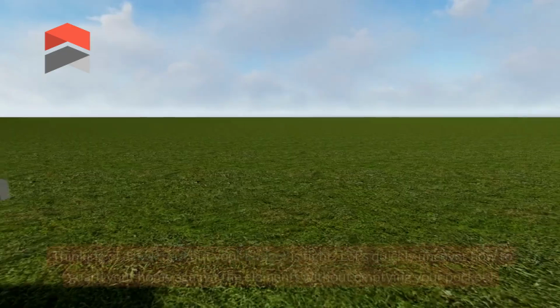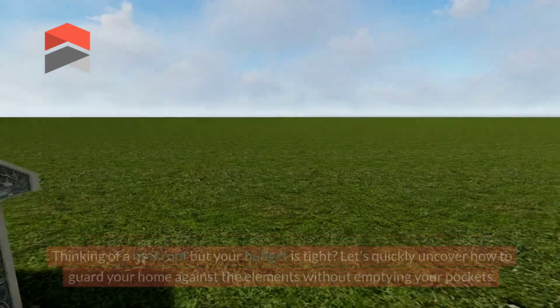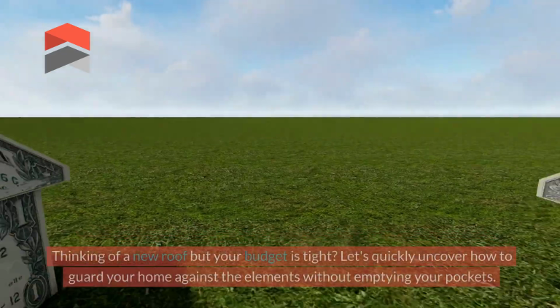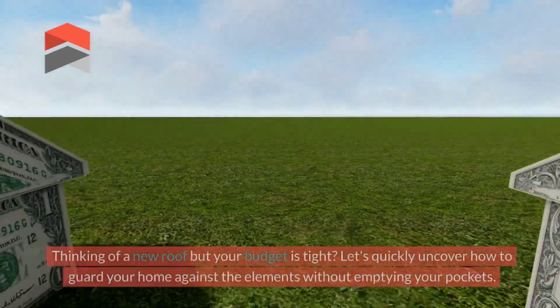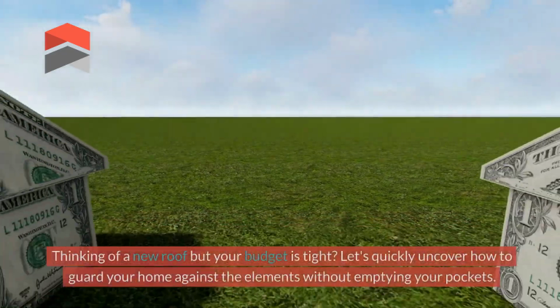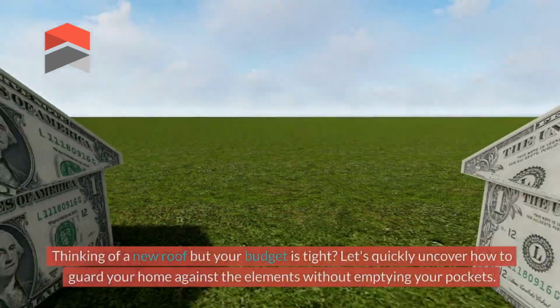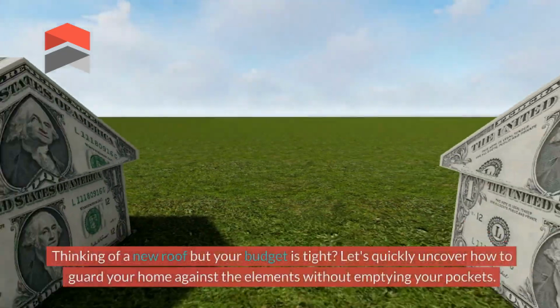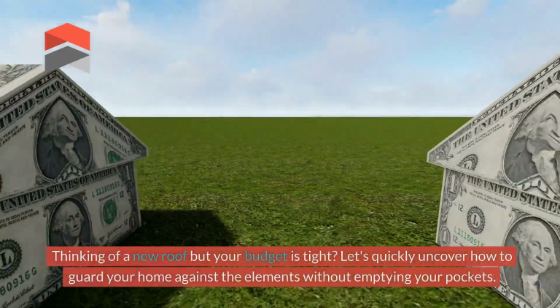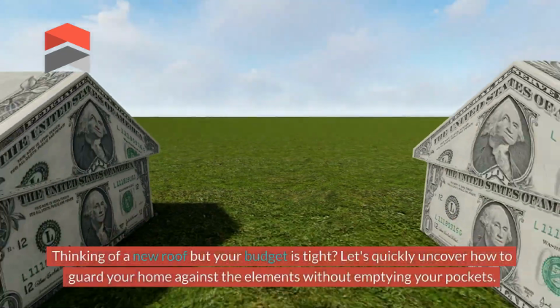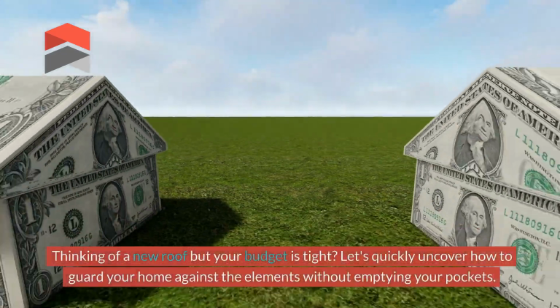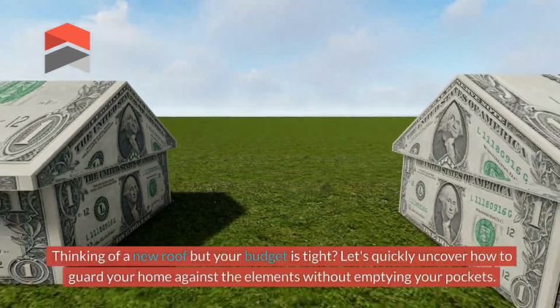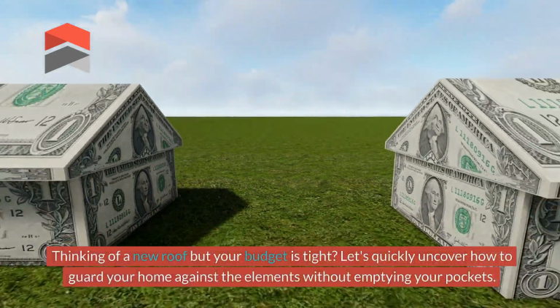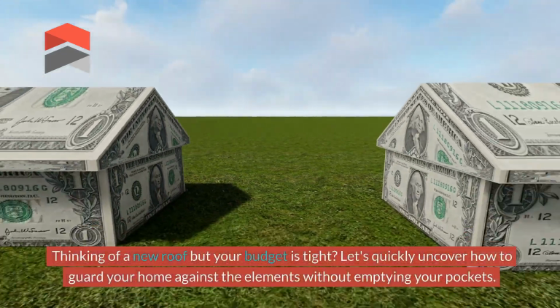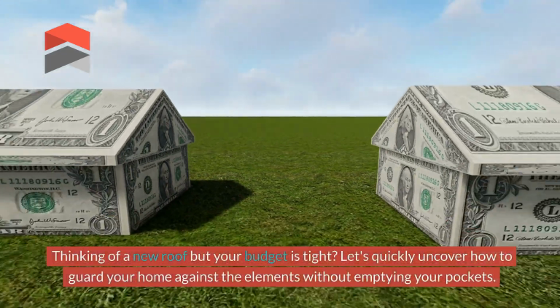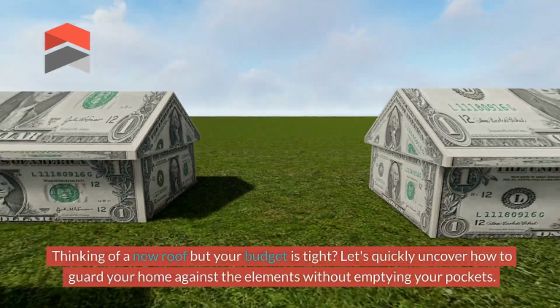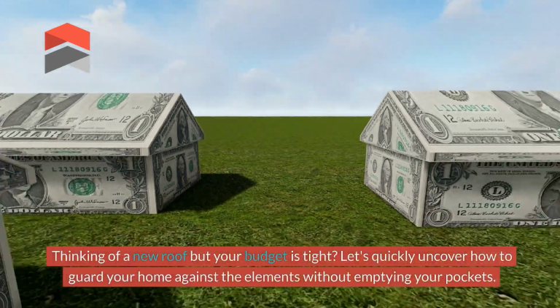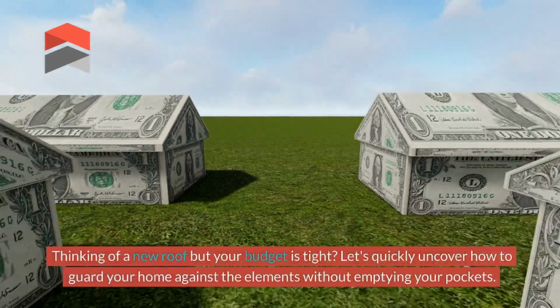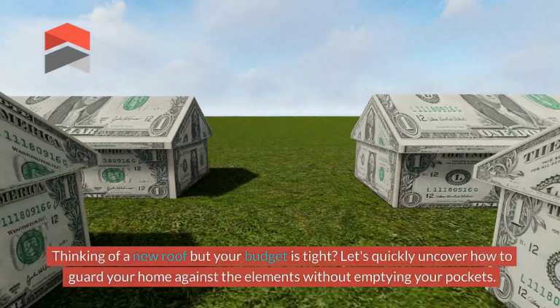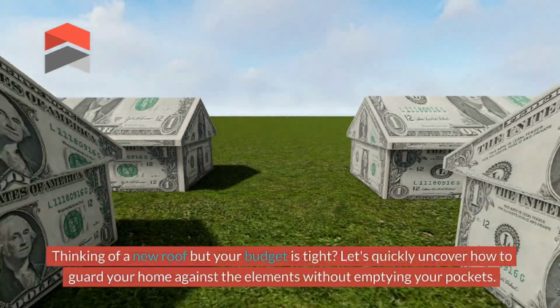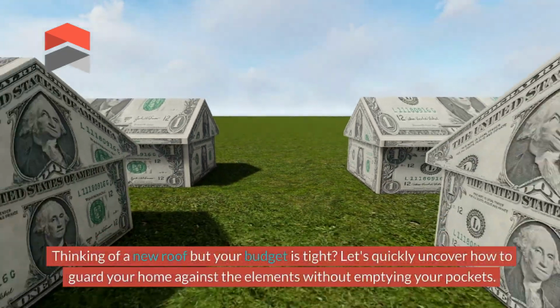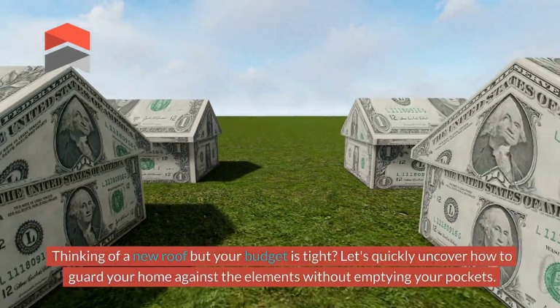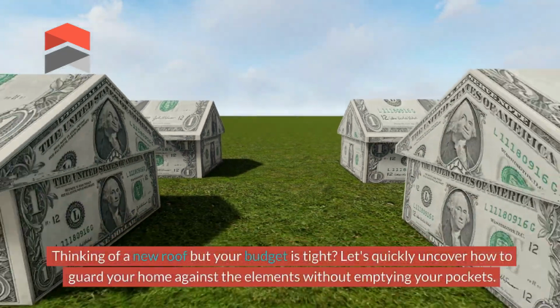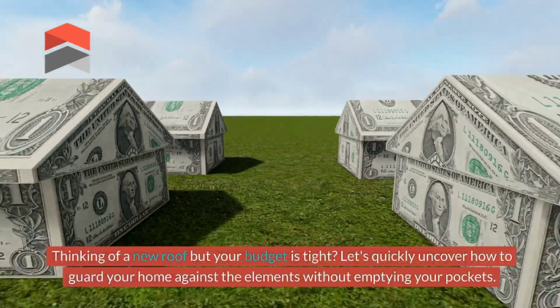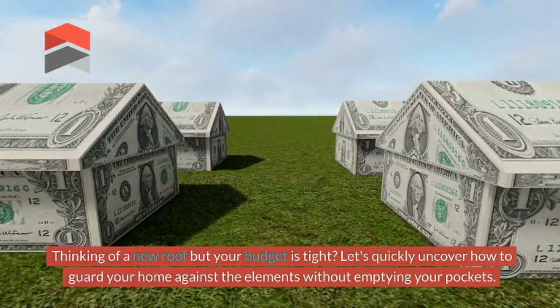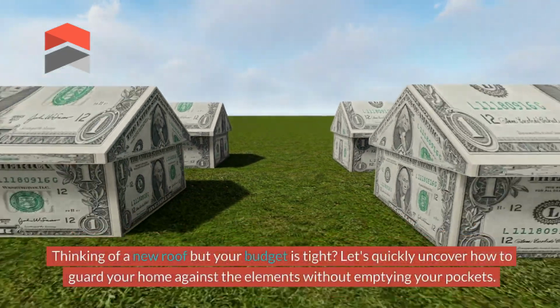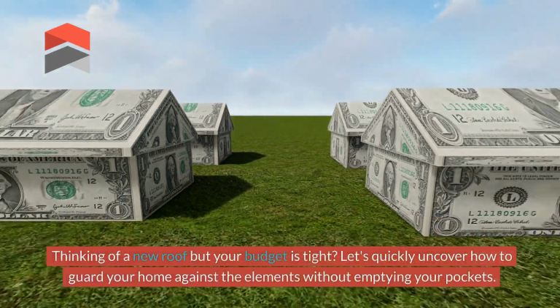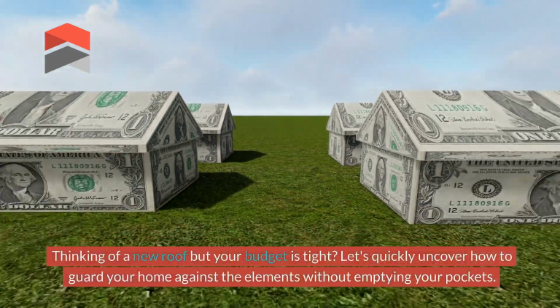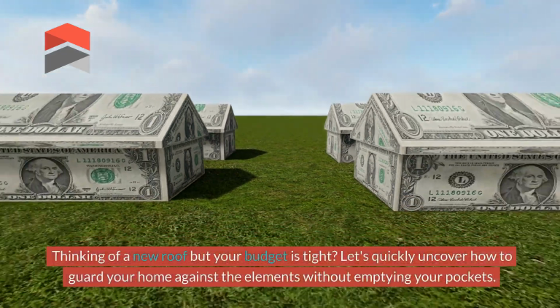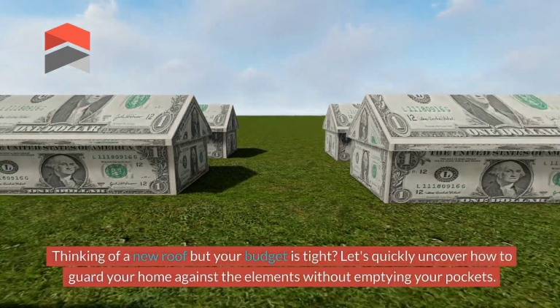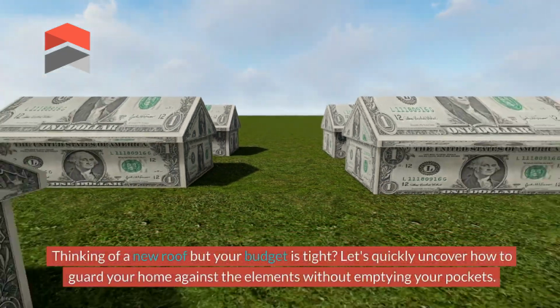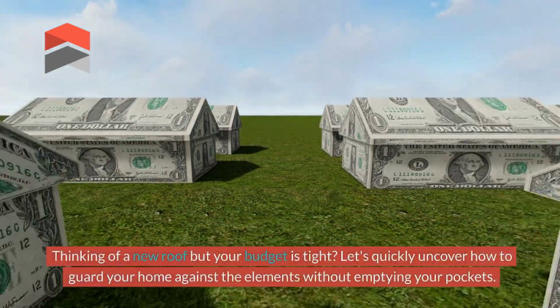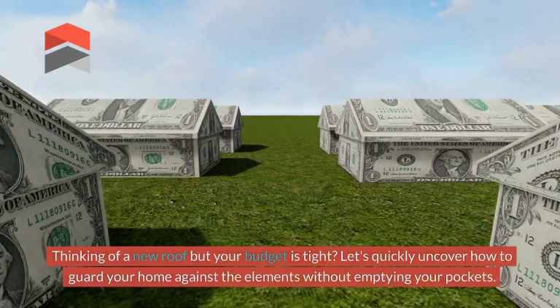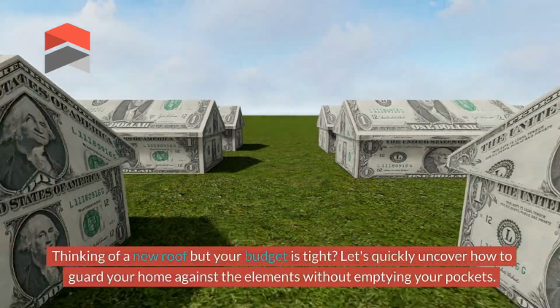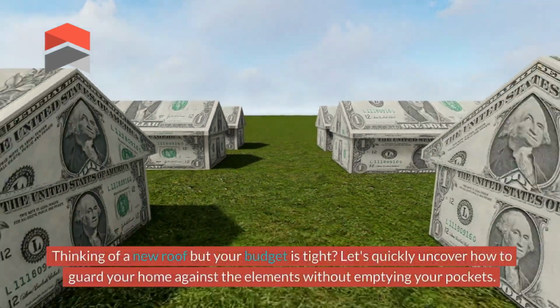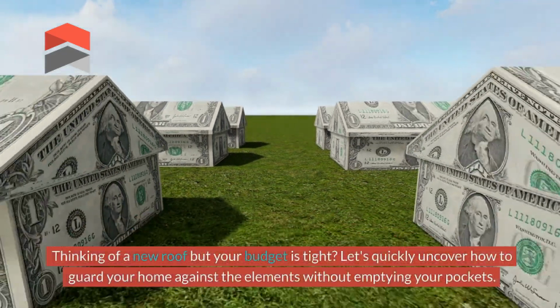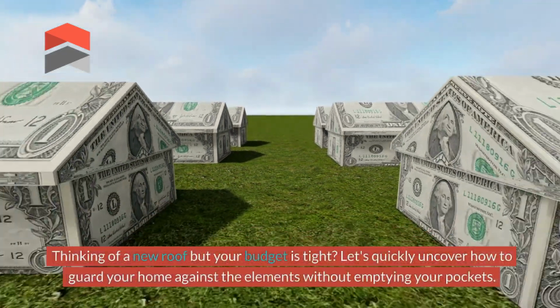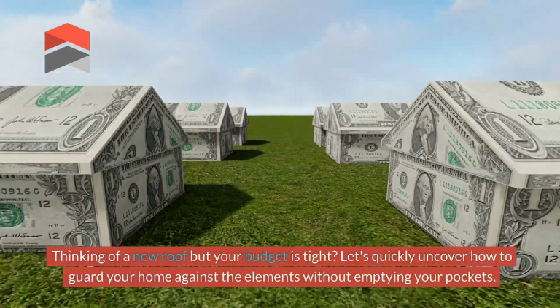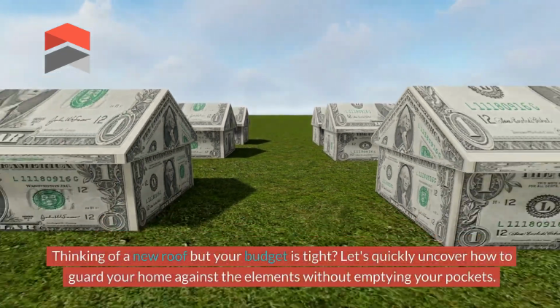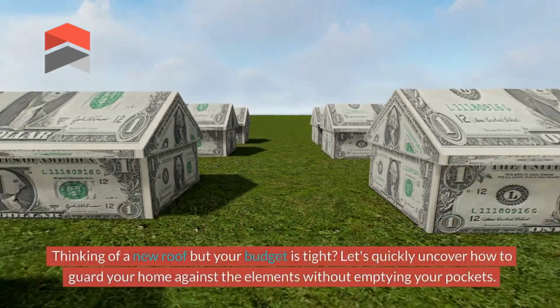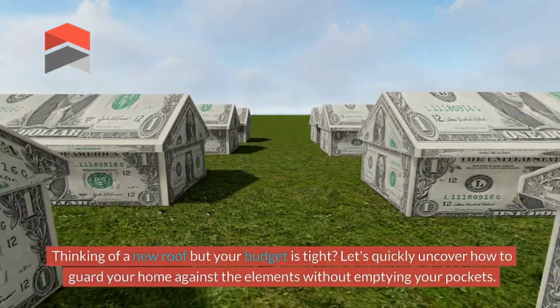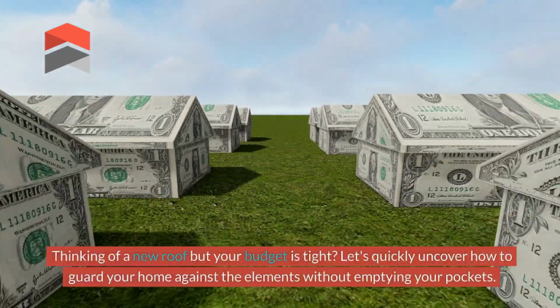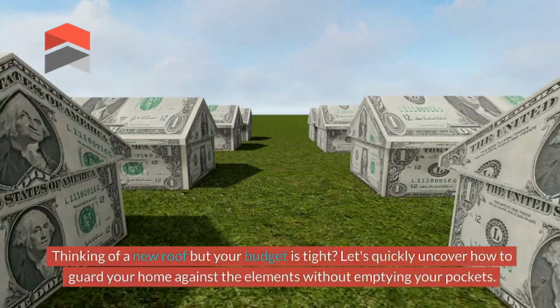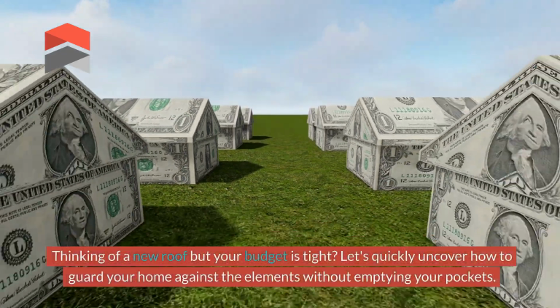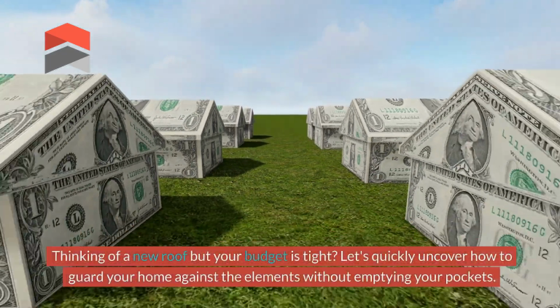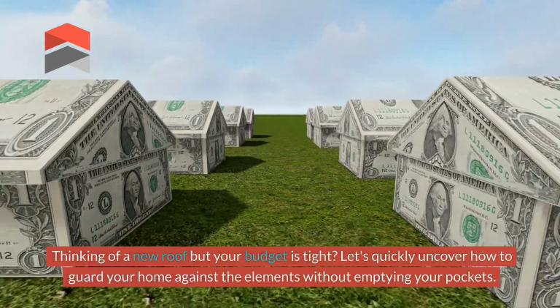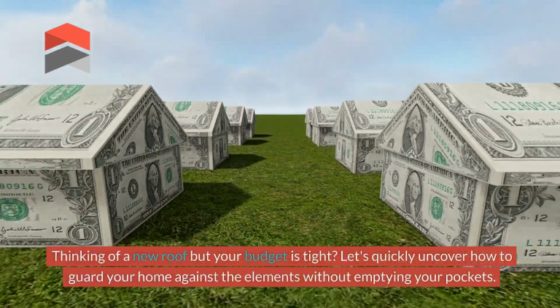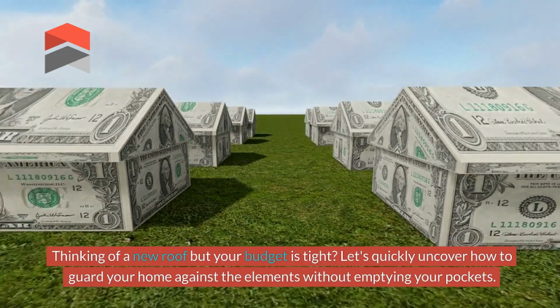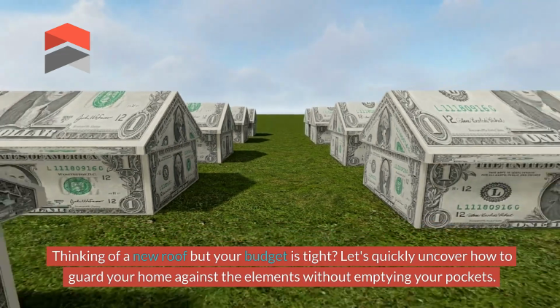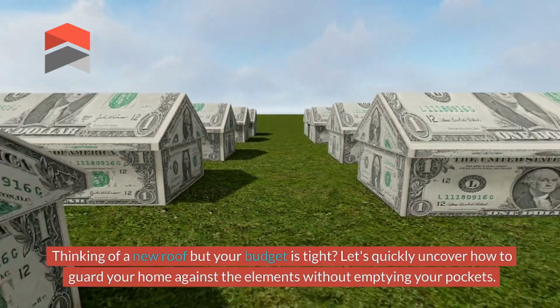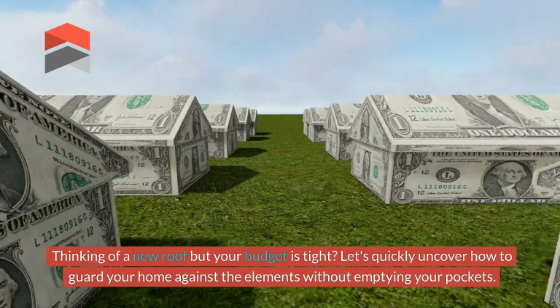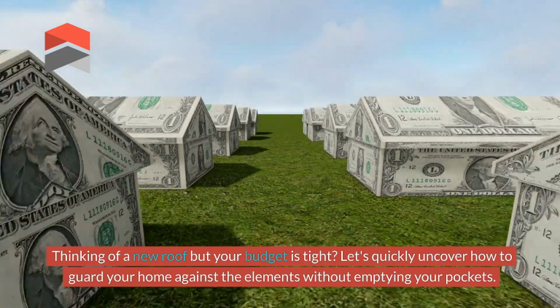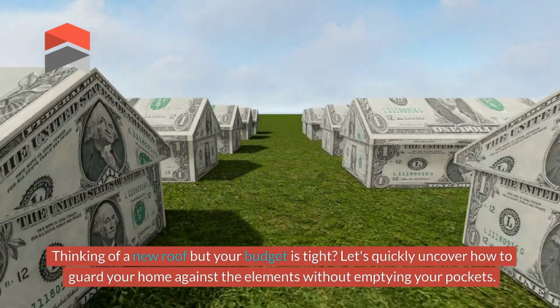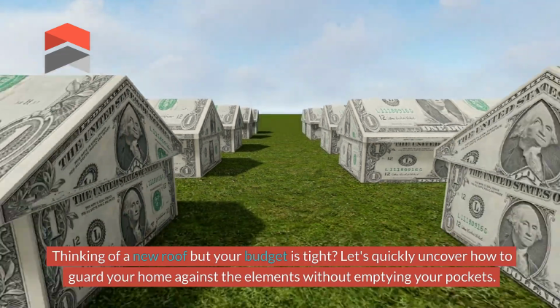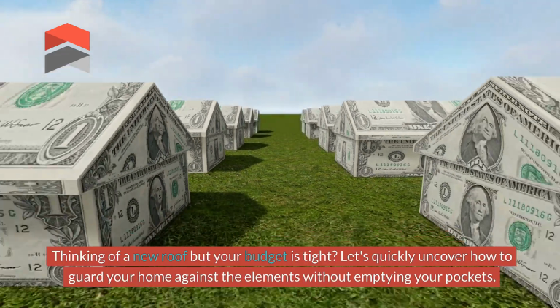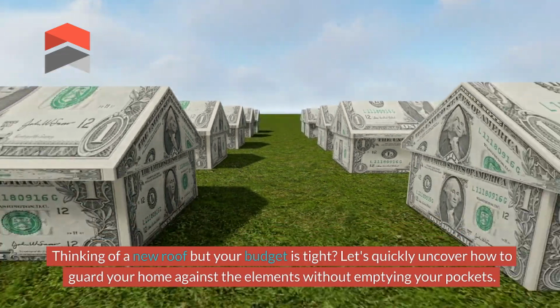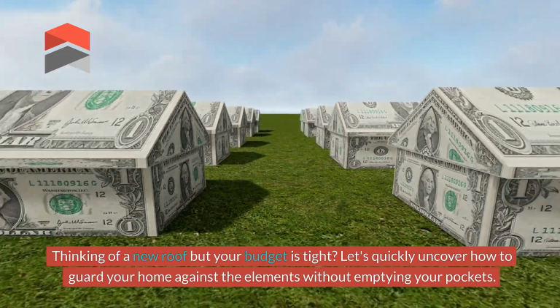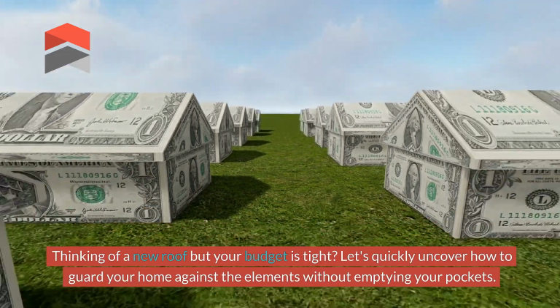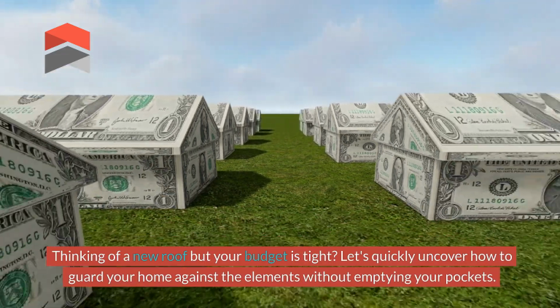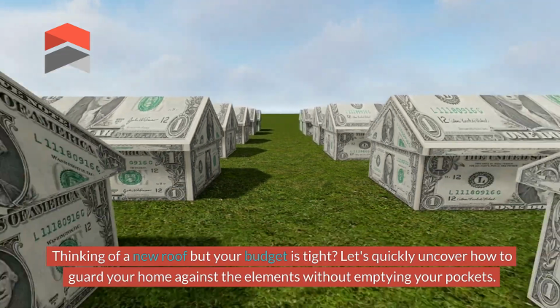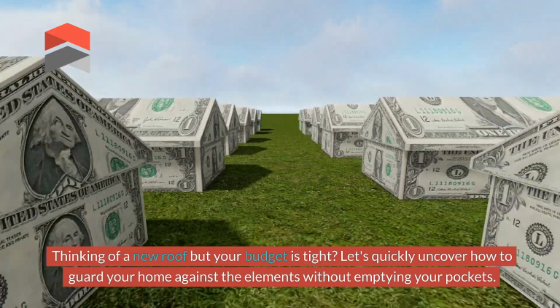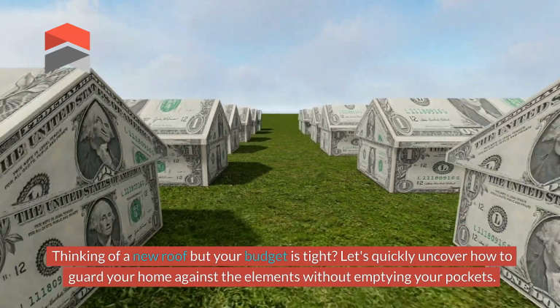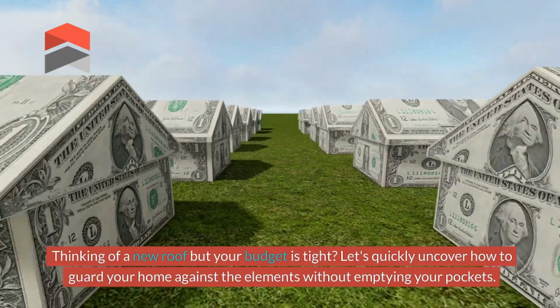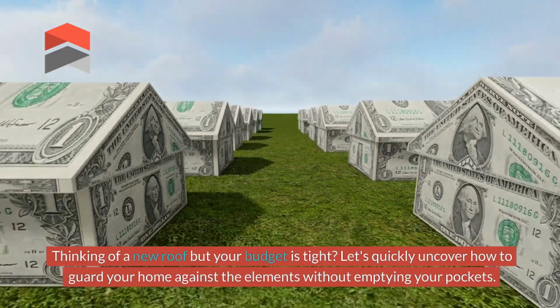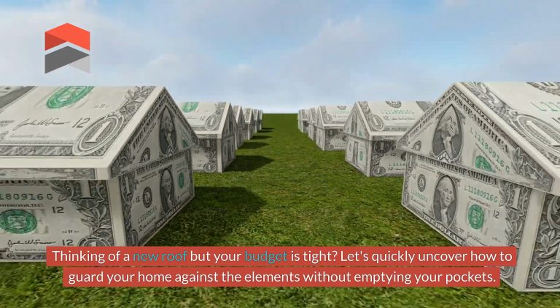Thinking of a new roof but your budget is tight? Let's quickly uncover how to guard your home against the elements without emptying your pockets.